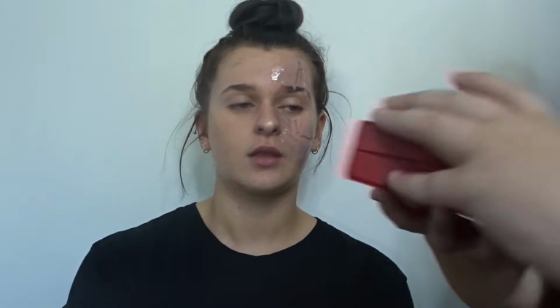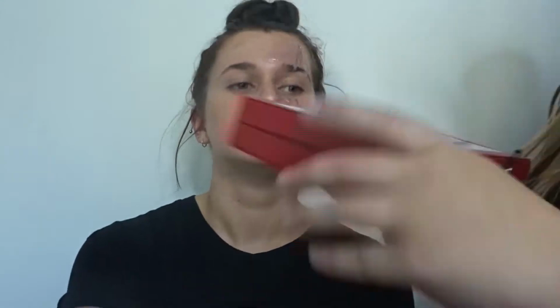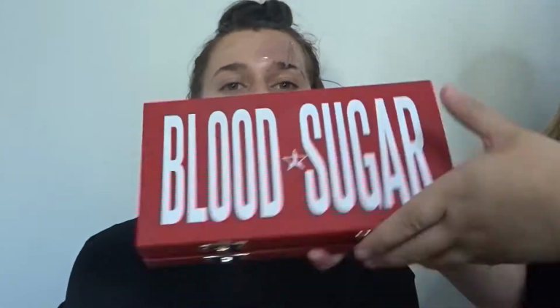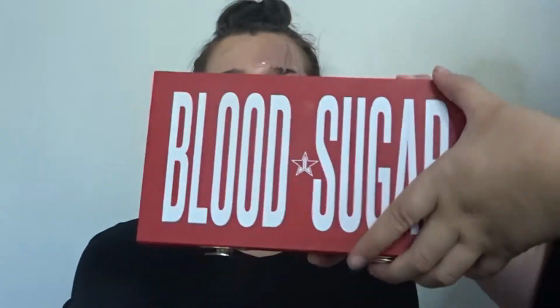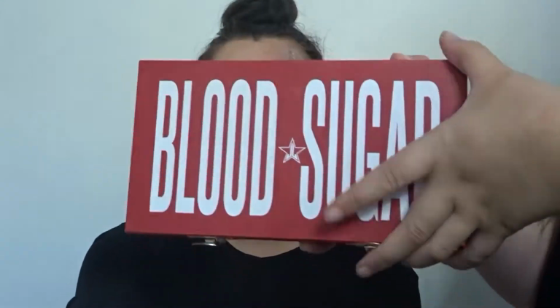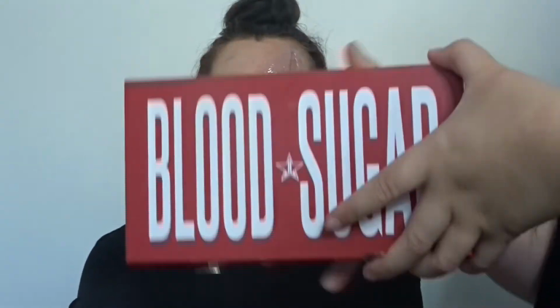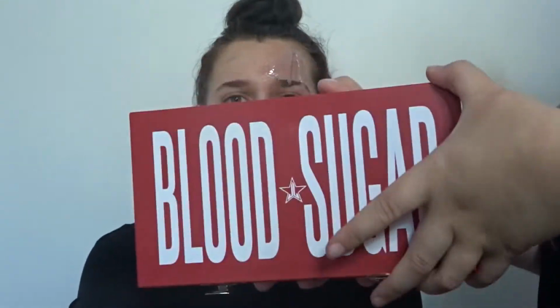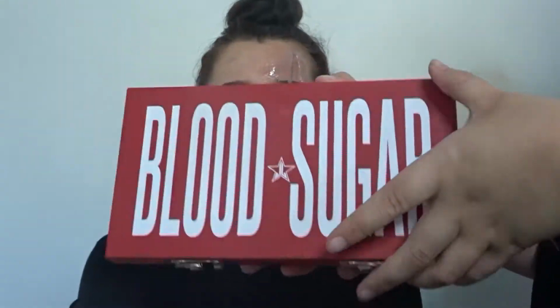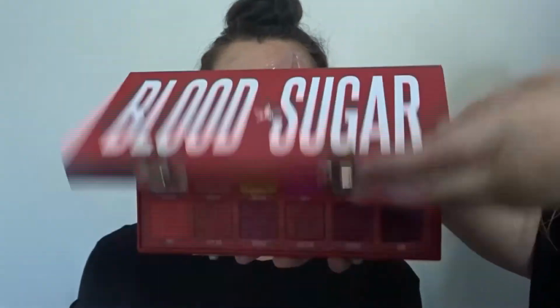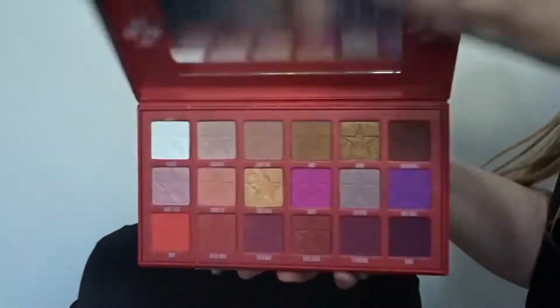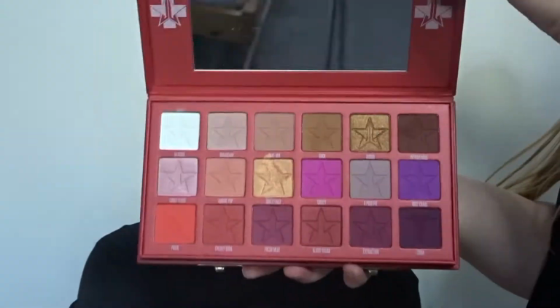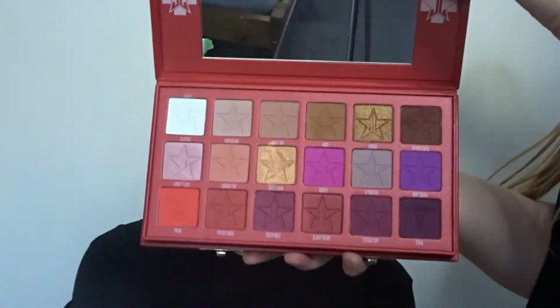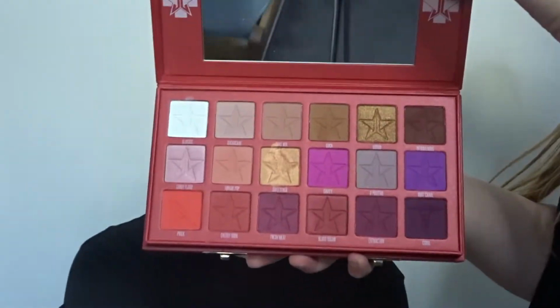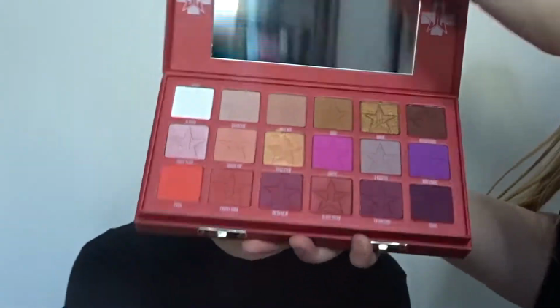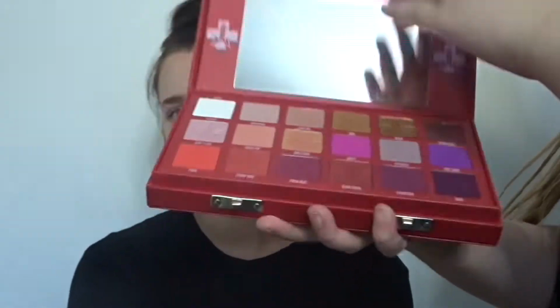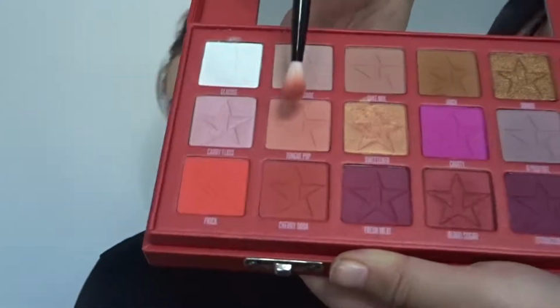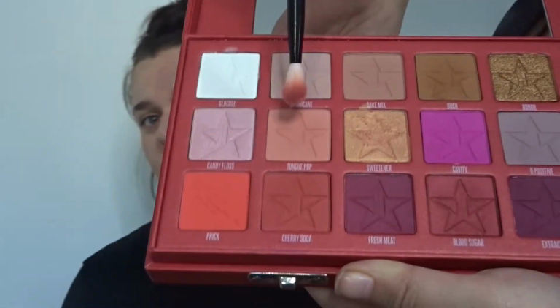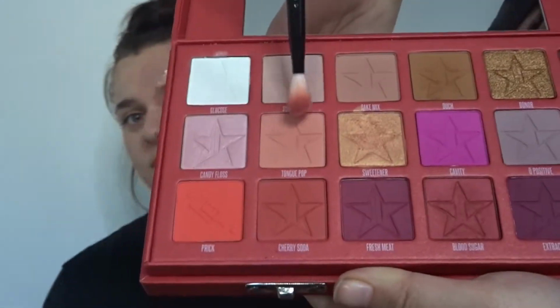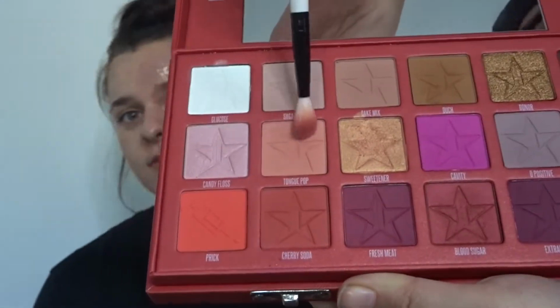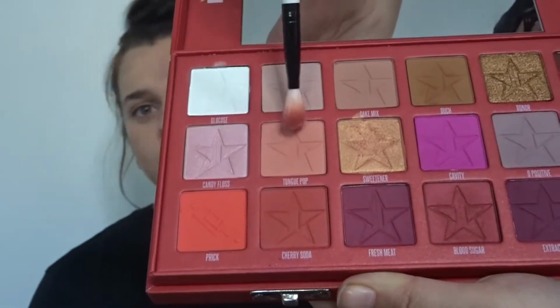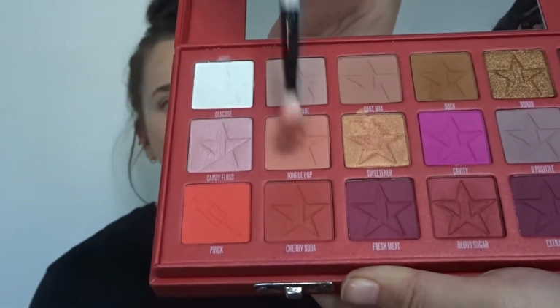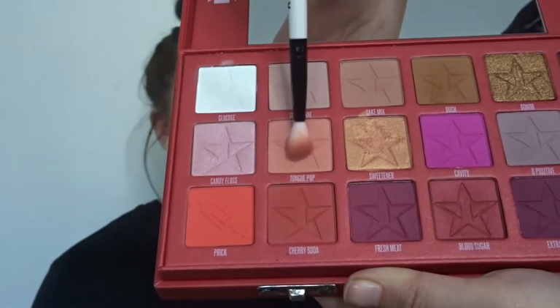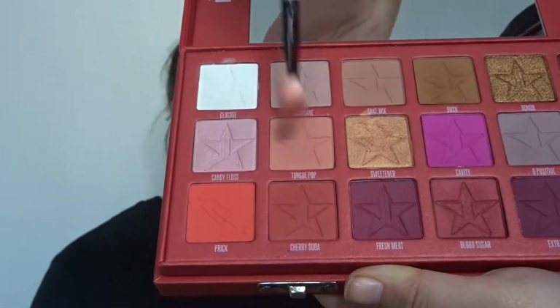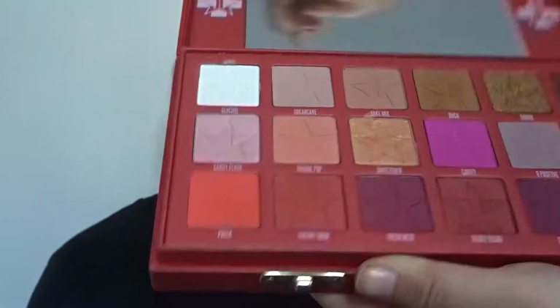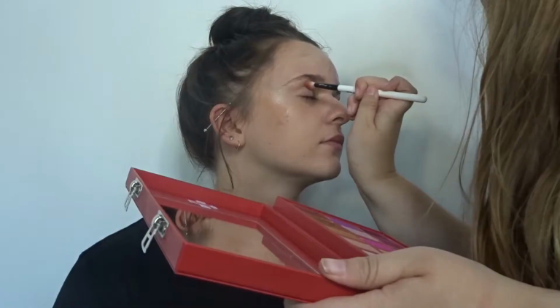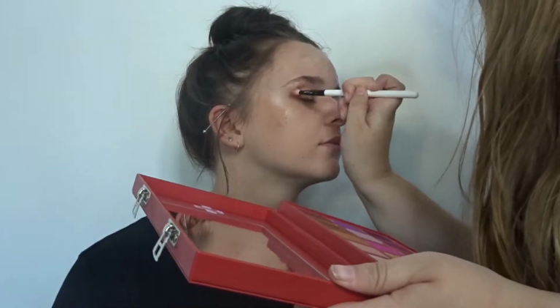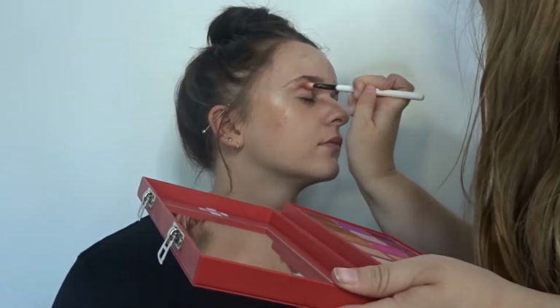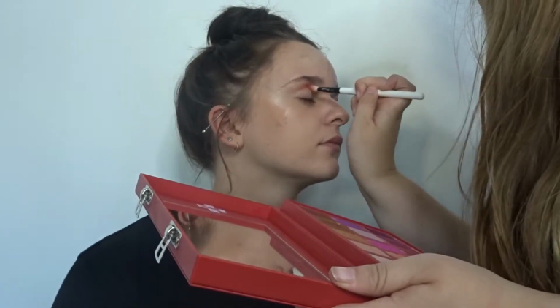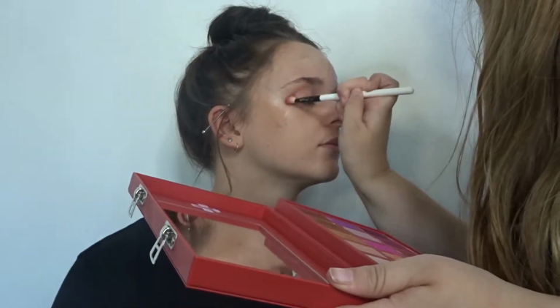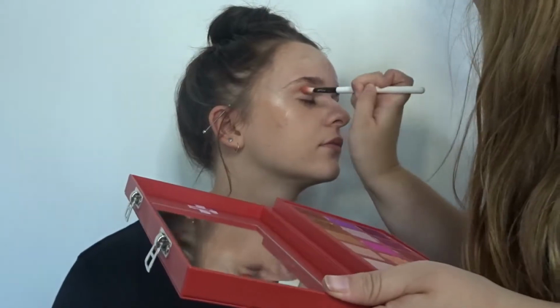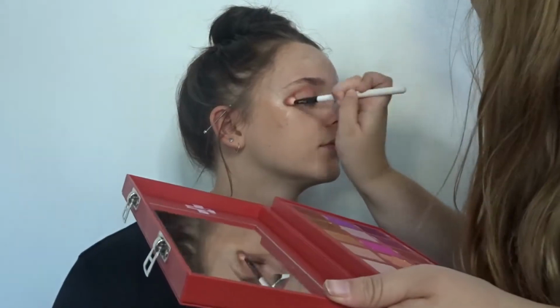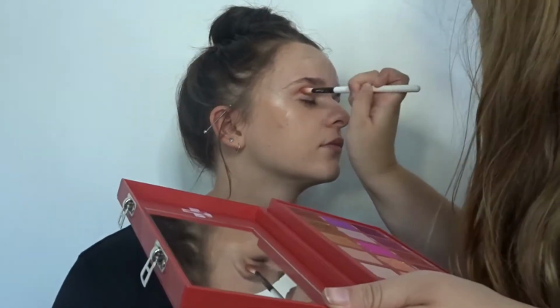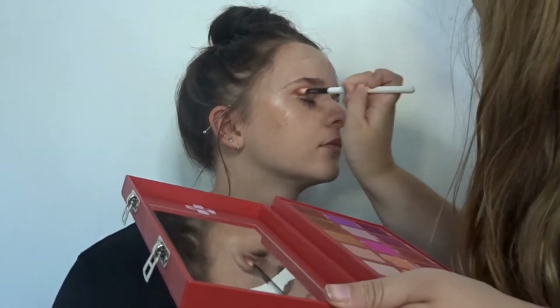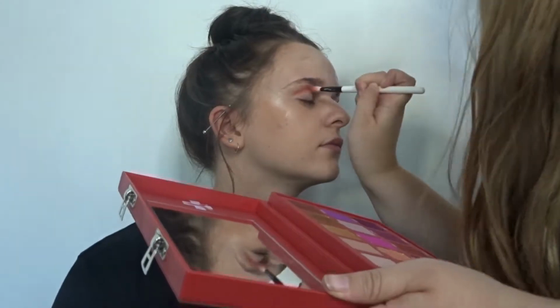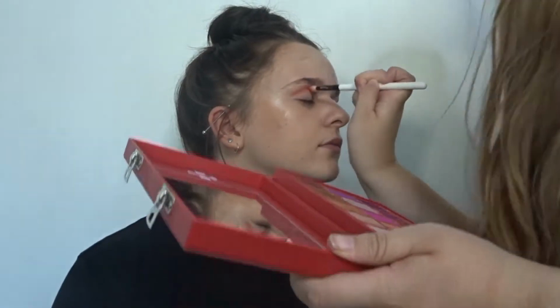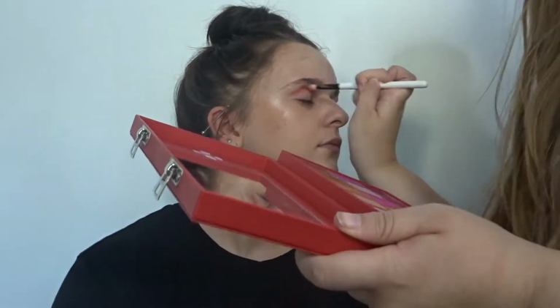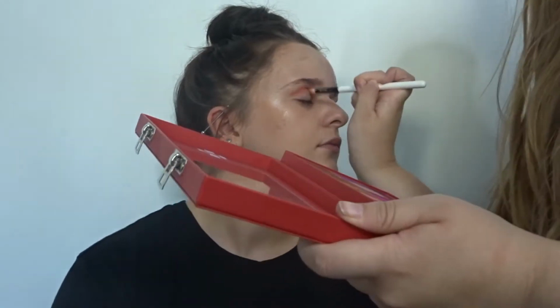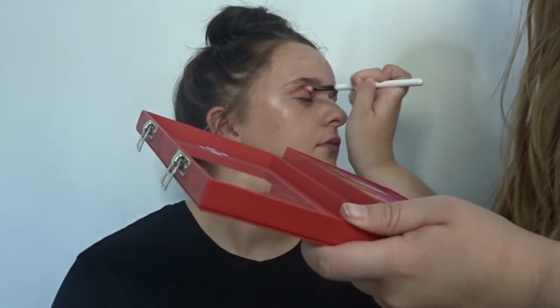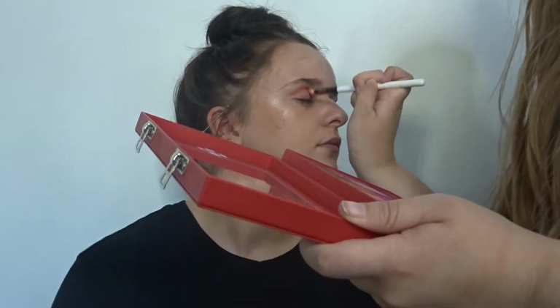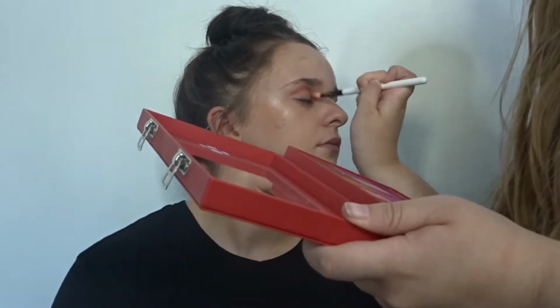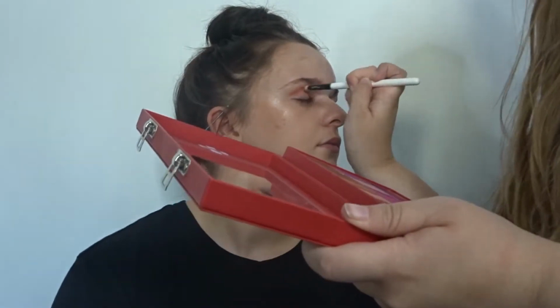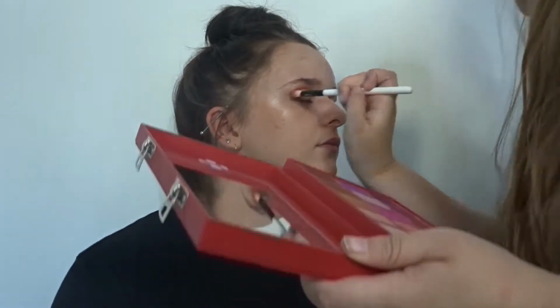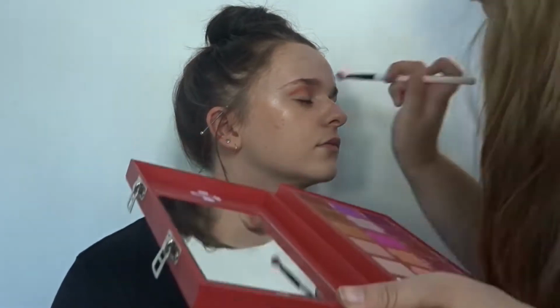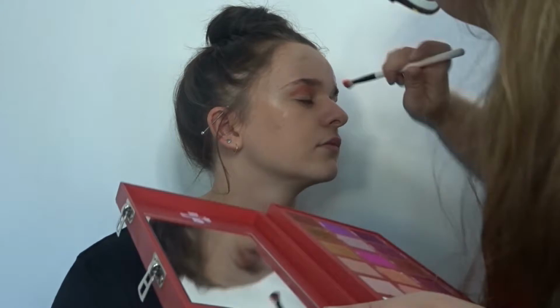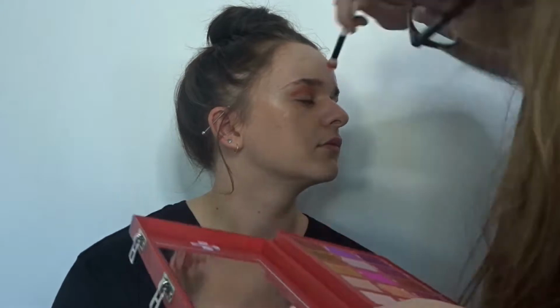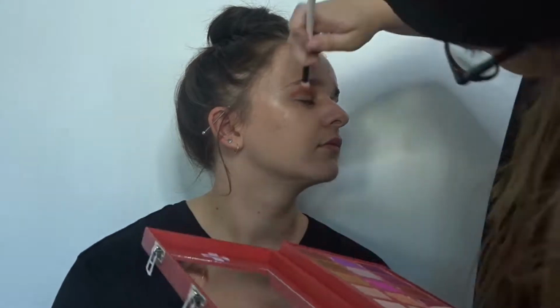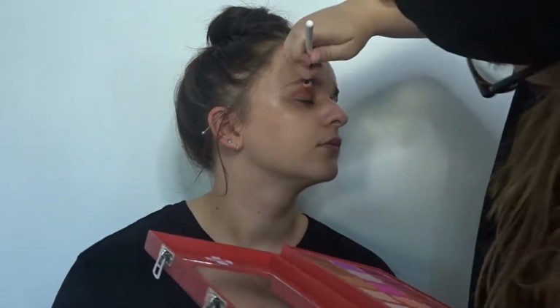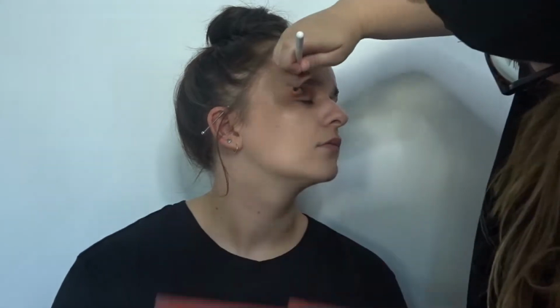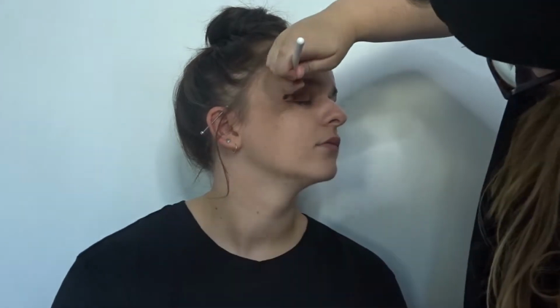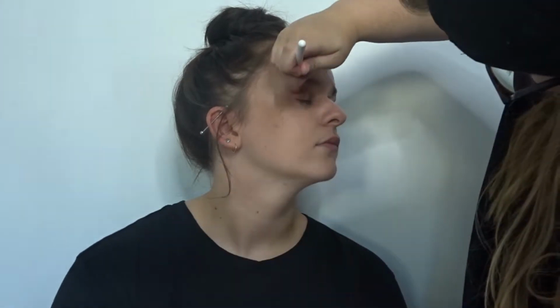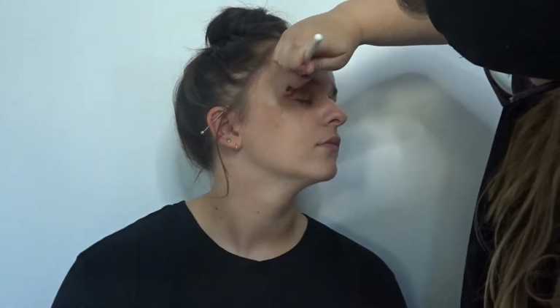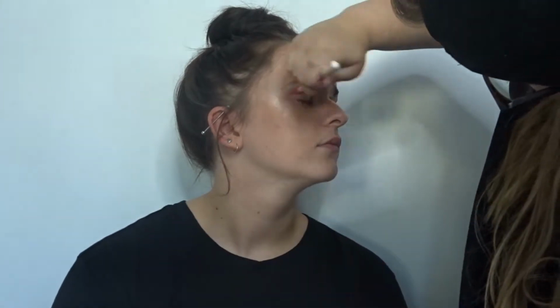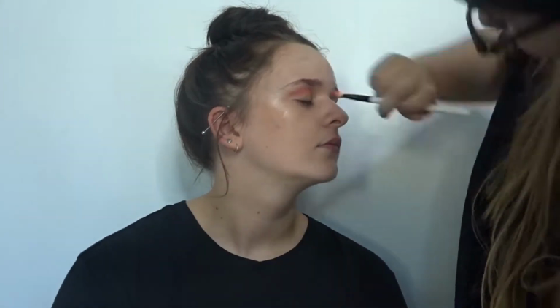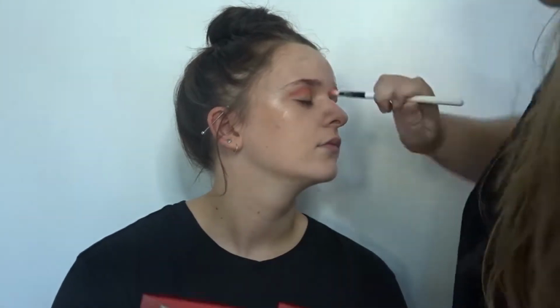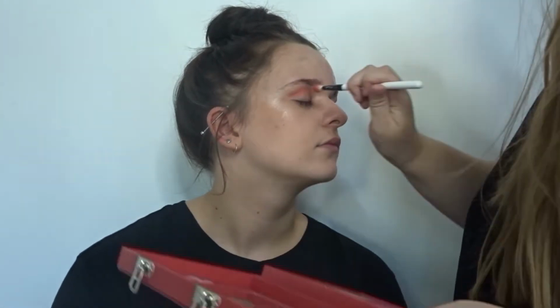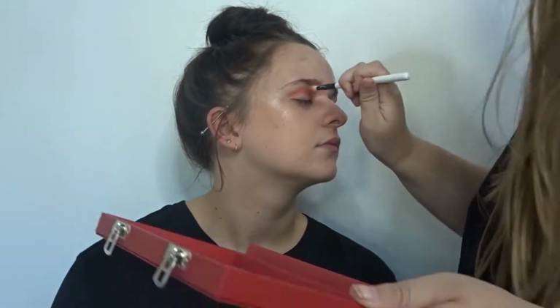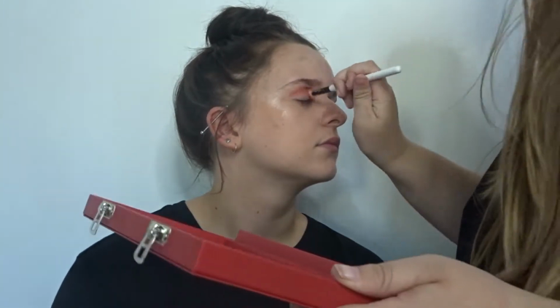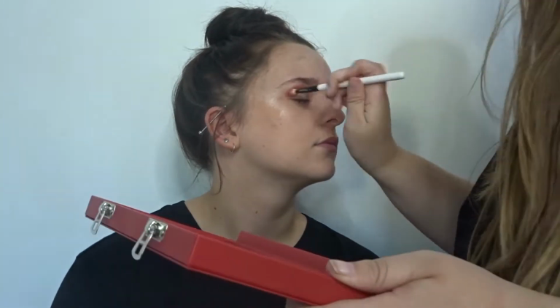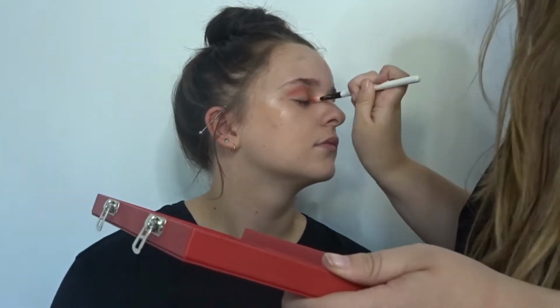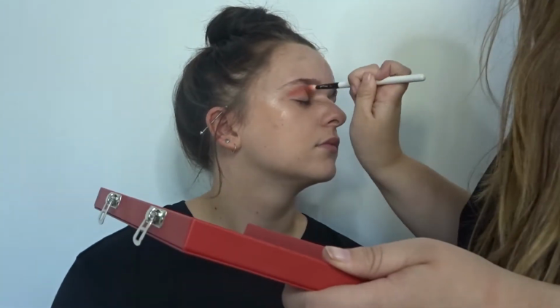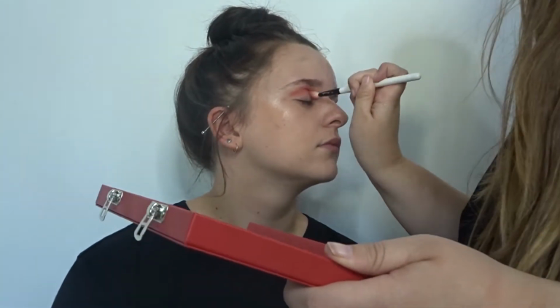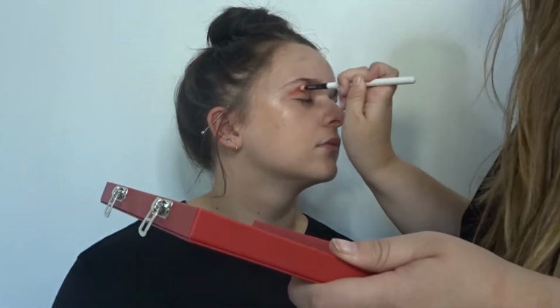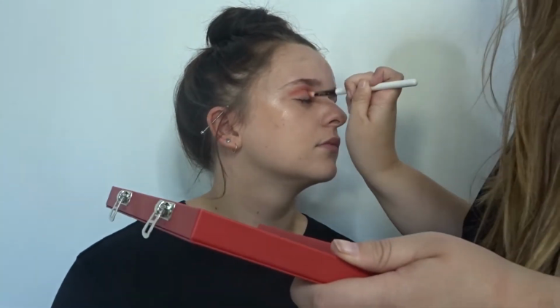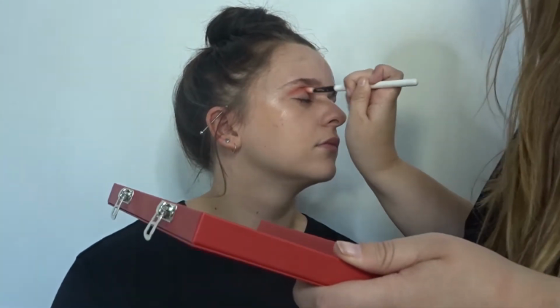For eyeshadow I am using the Blood Sugar palette from Jeffree Star. I'm using colours Tongue Pop, Prick, and Cherry Soda.